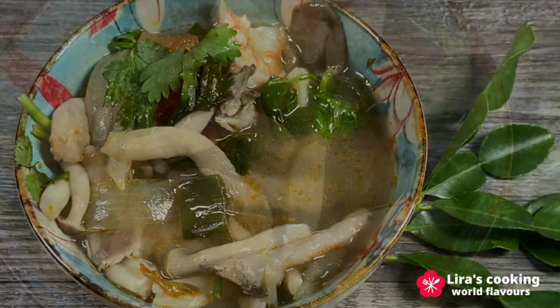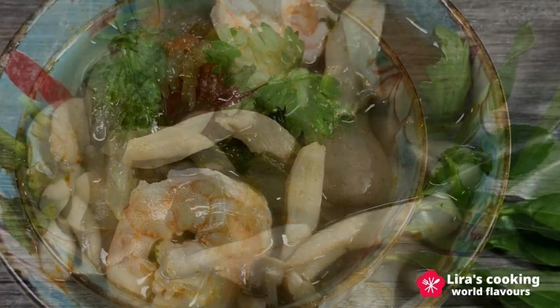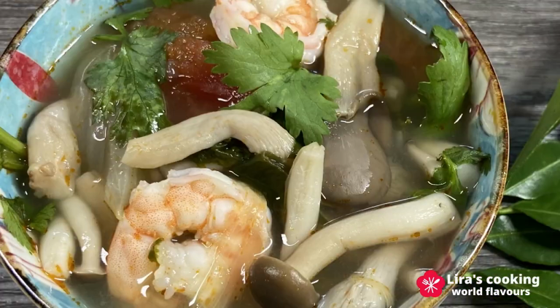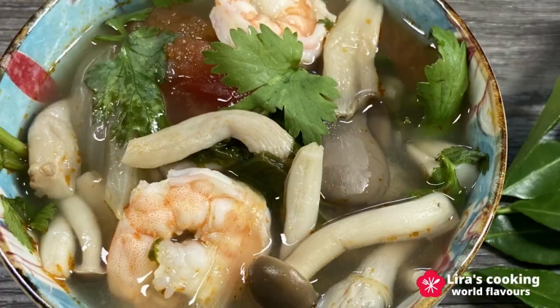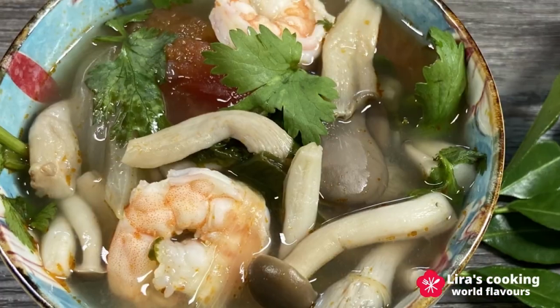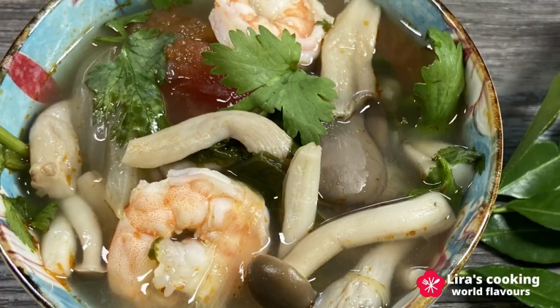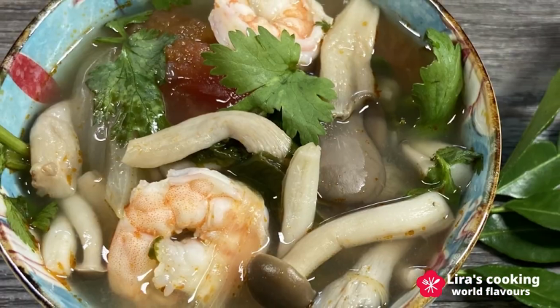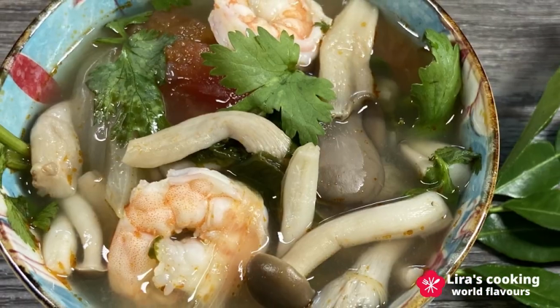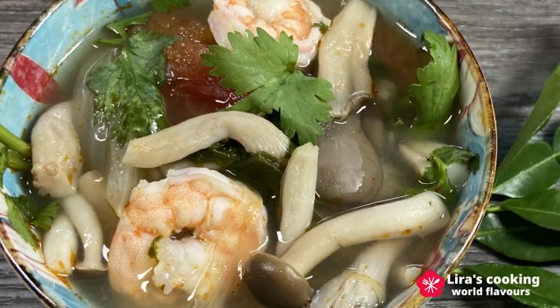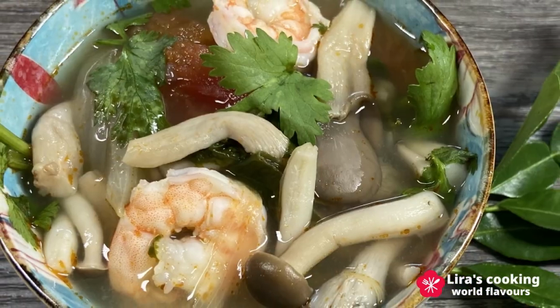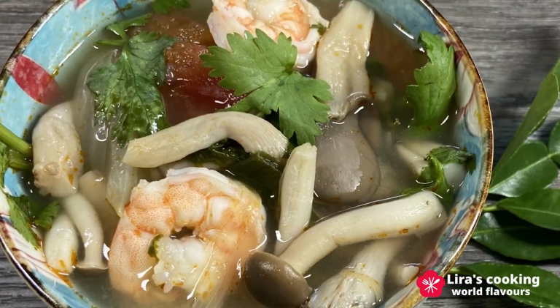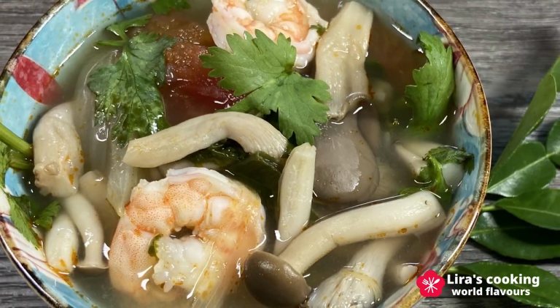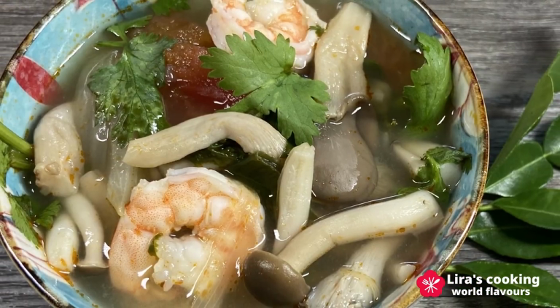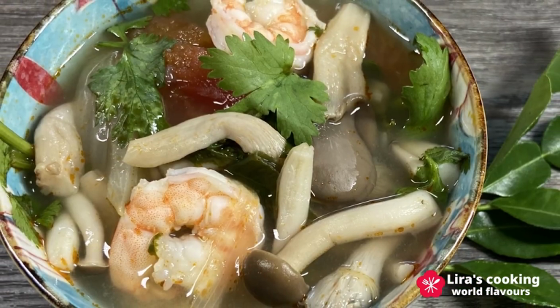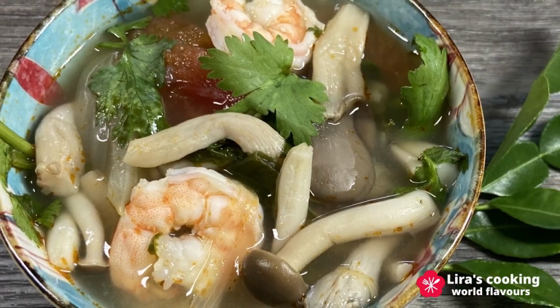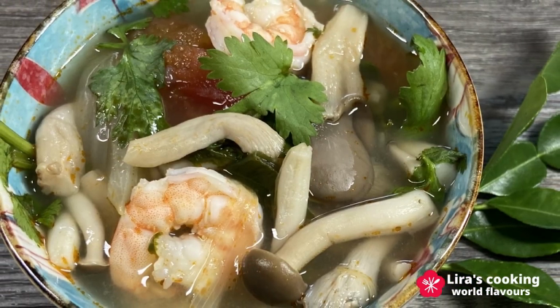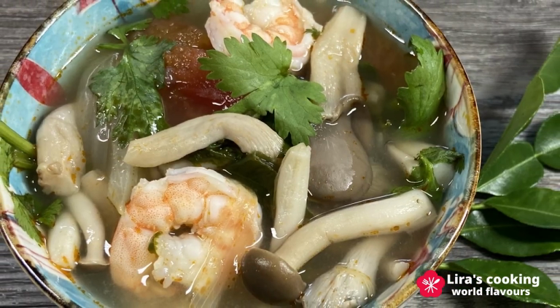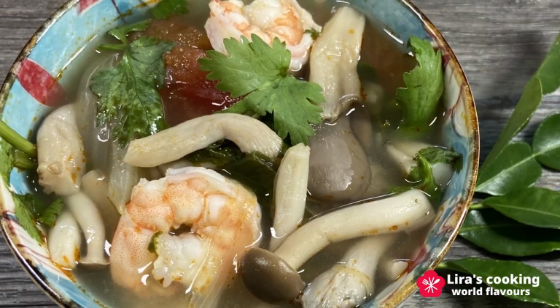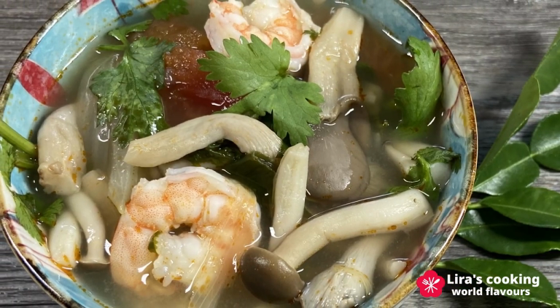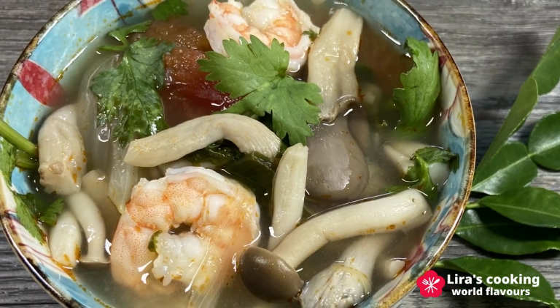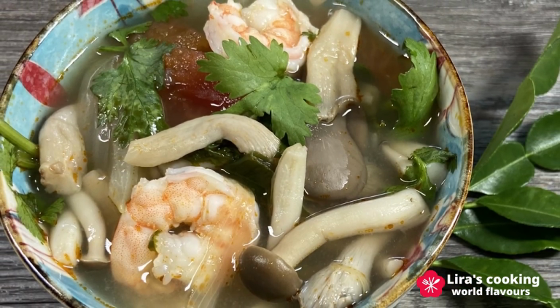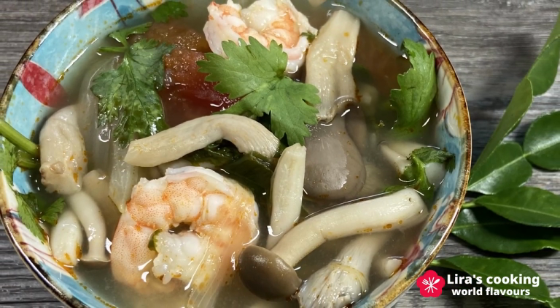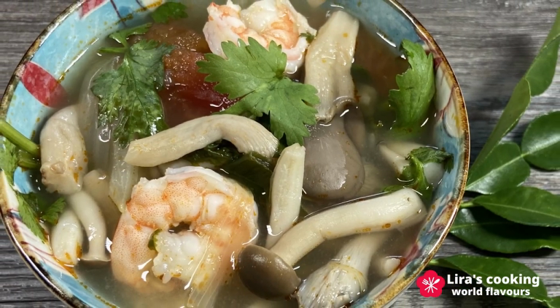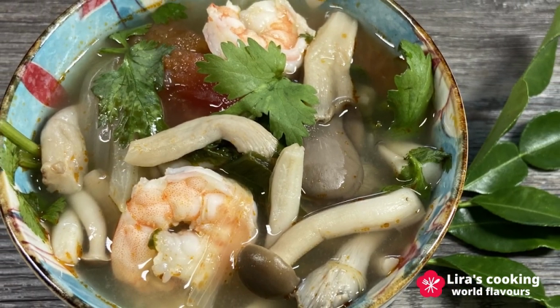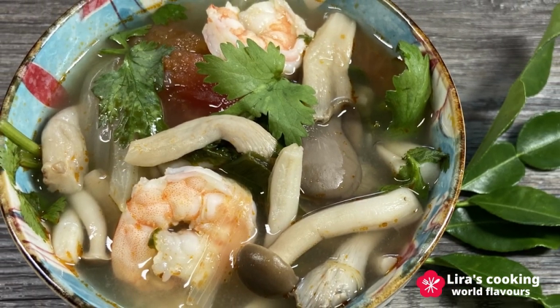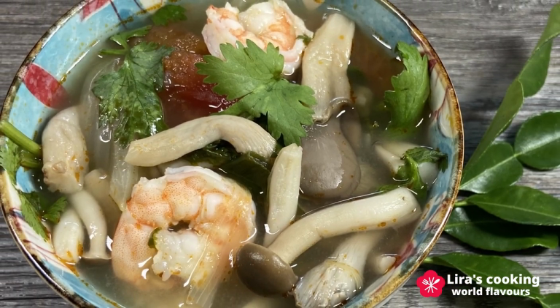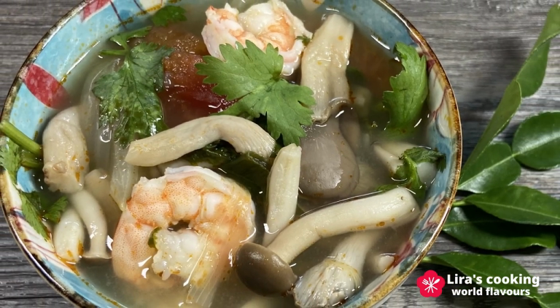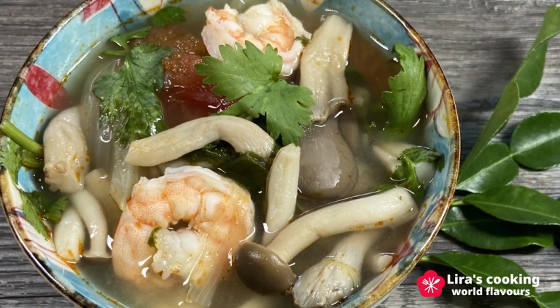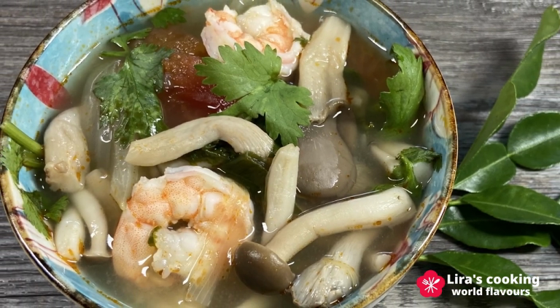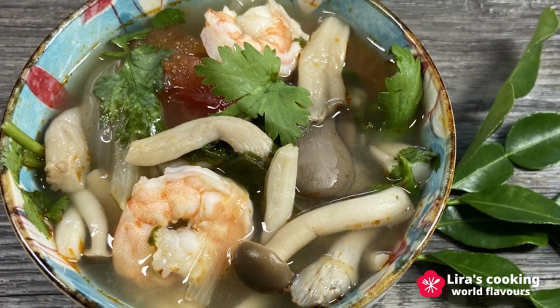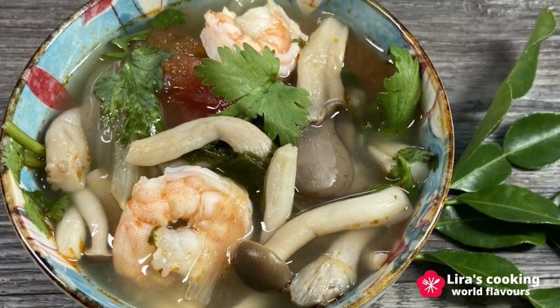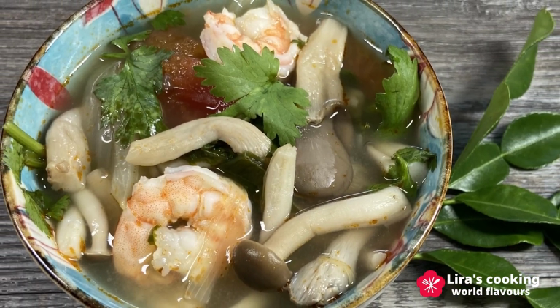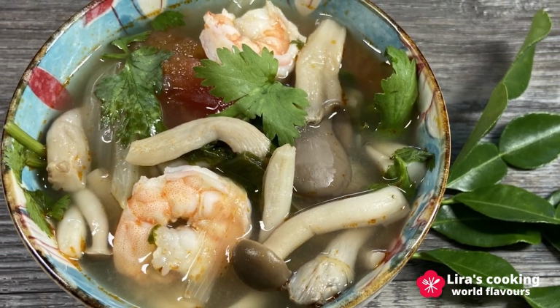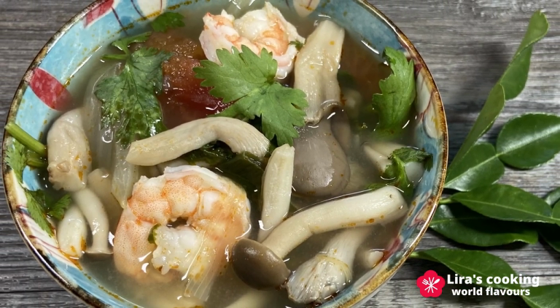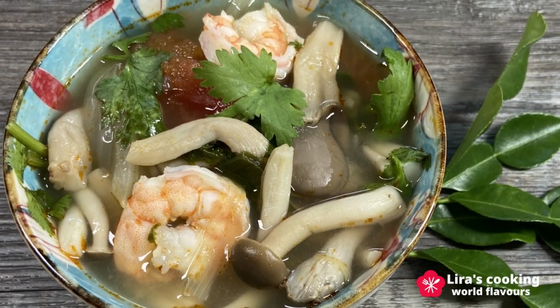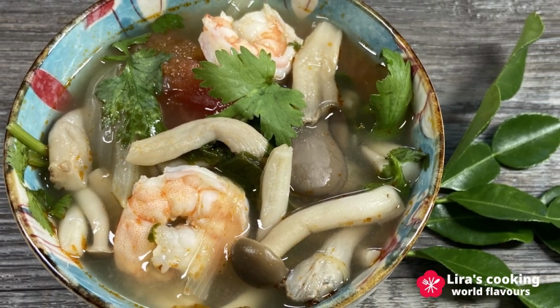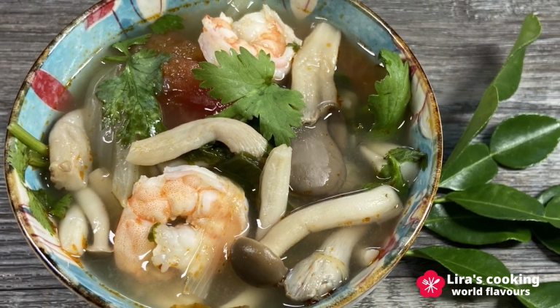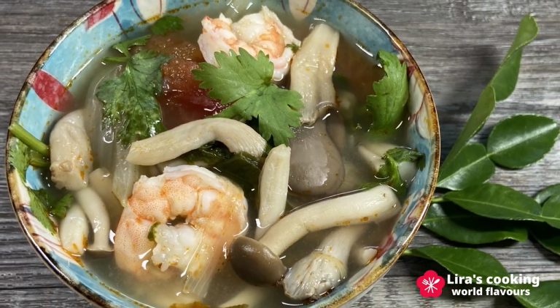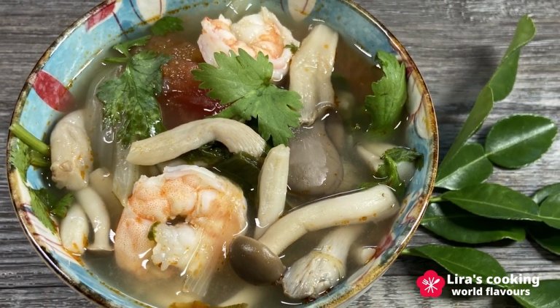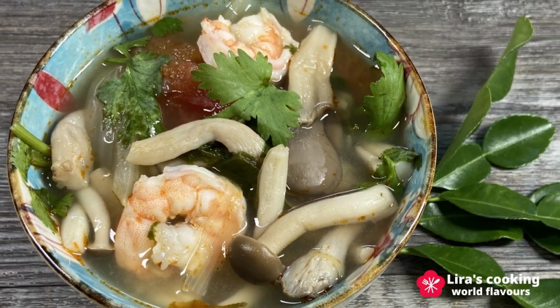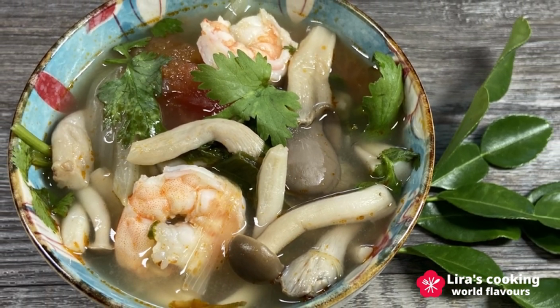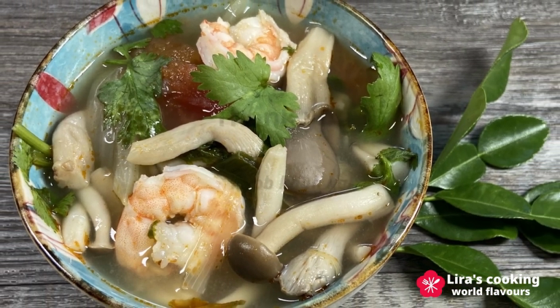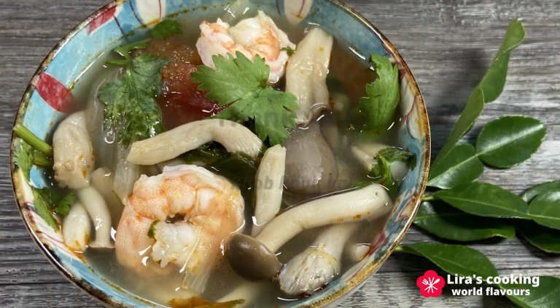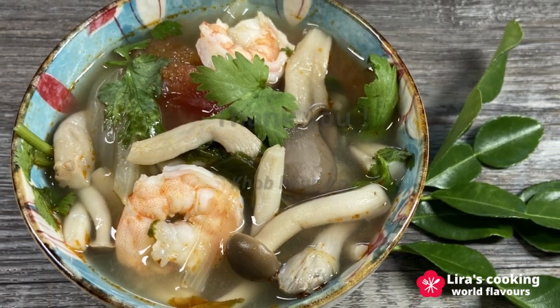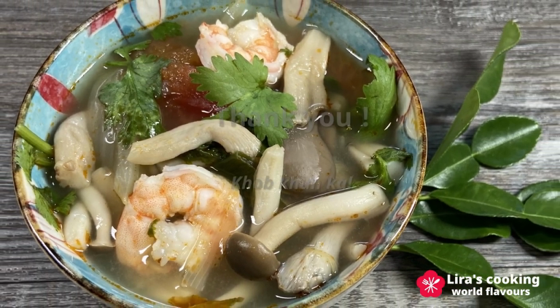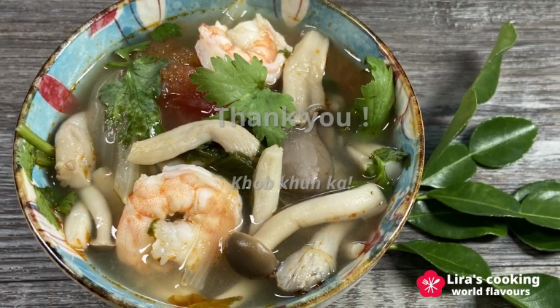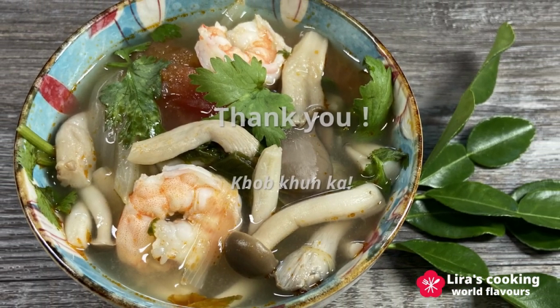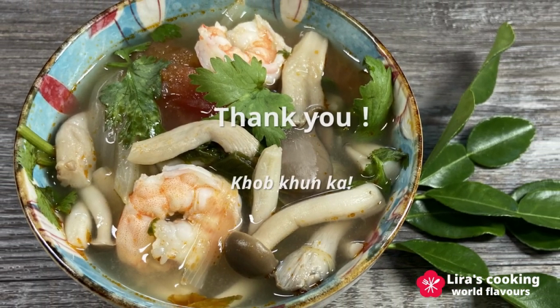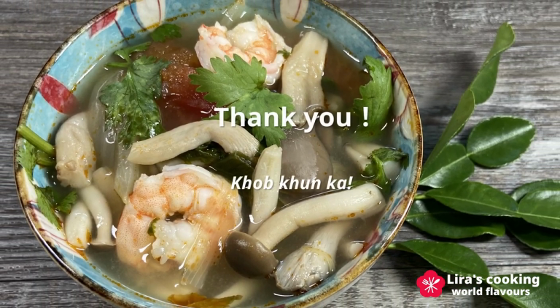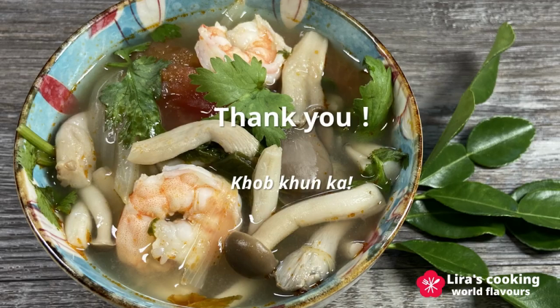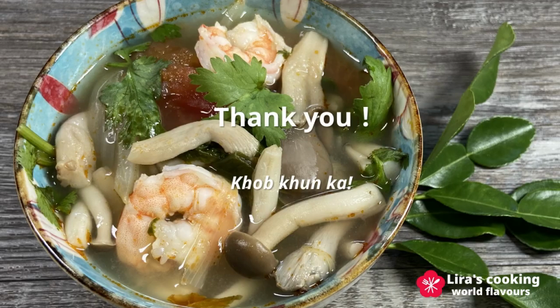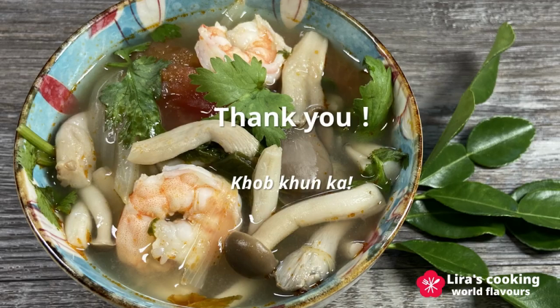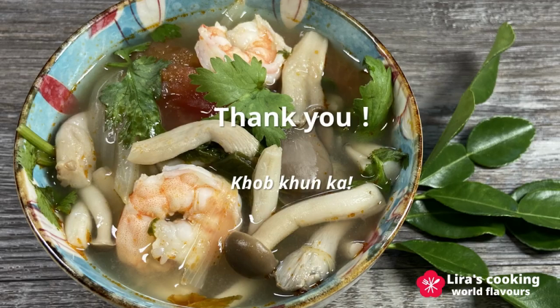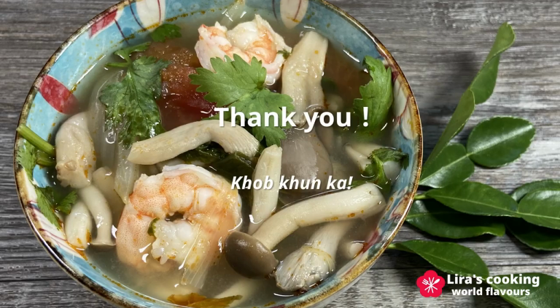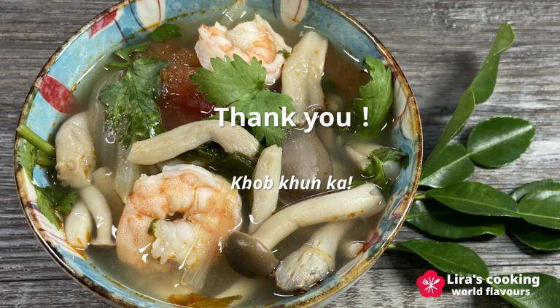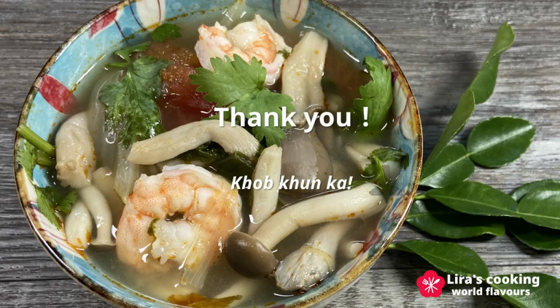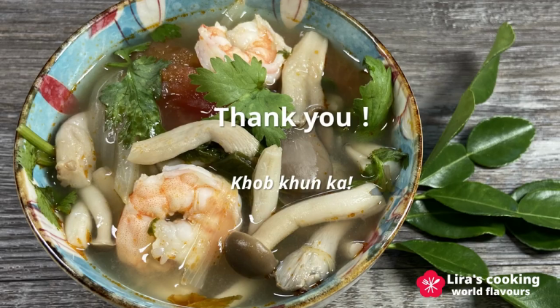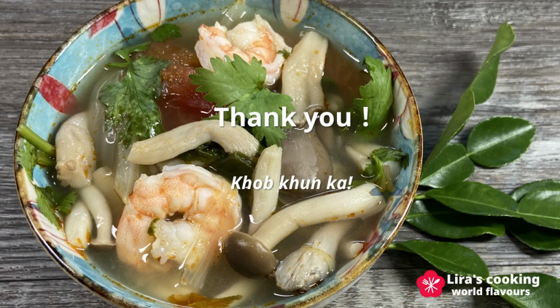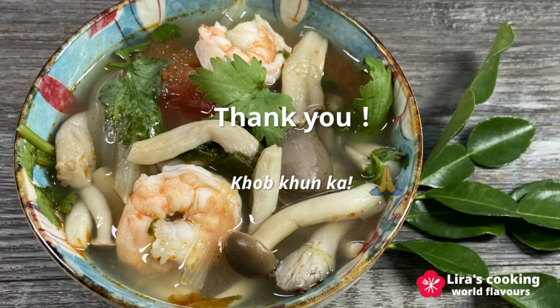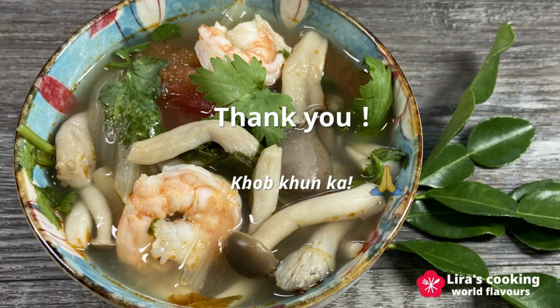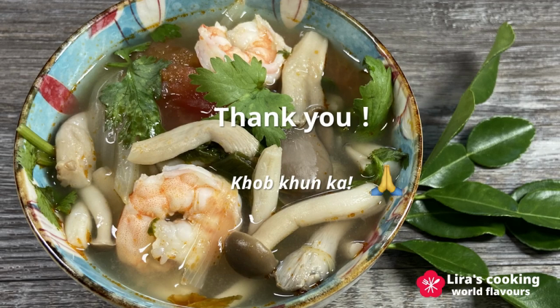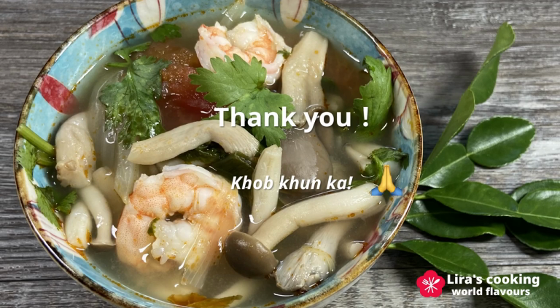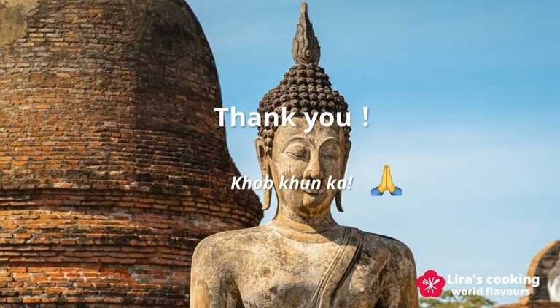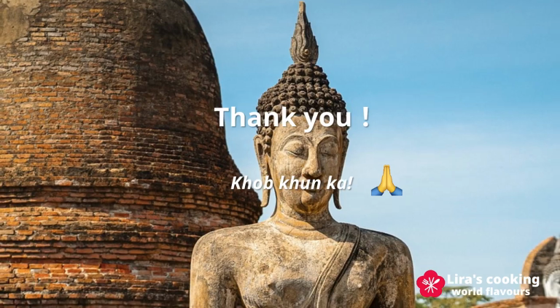Thank you for joining me on this culinary adventure and I look forward to seeing you on our next culinary journey.